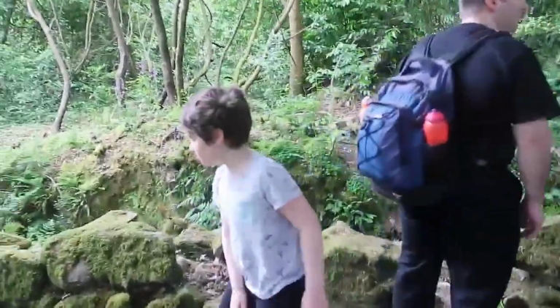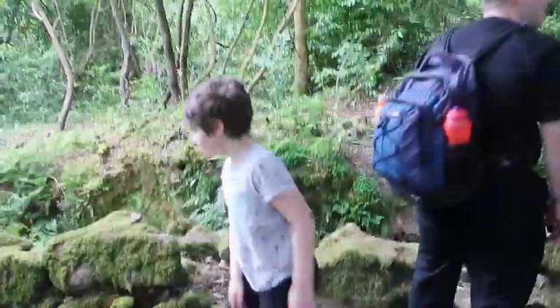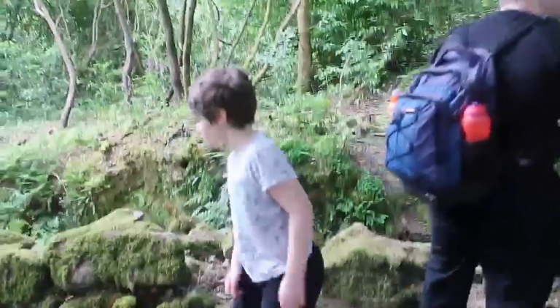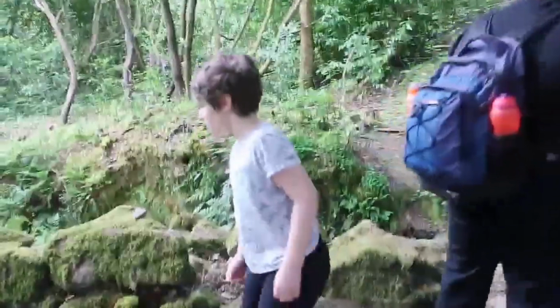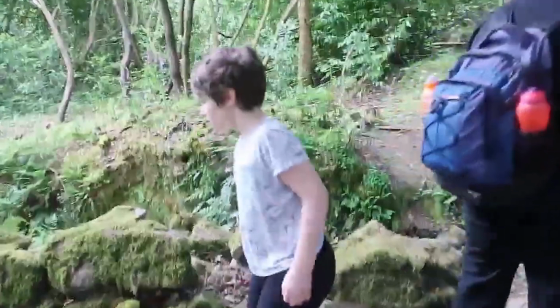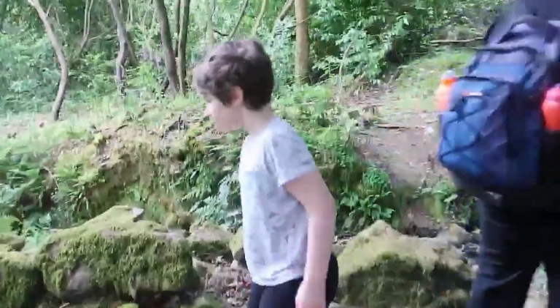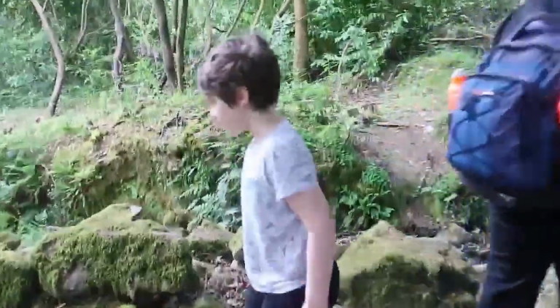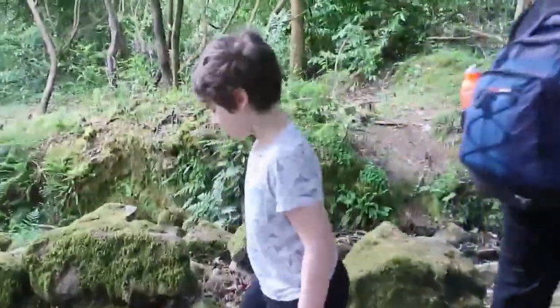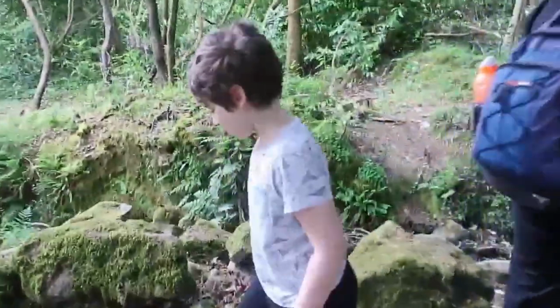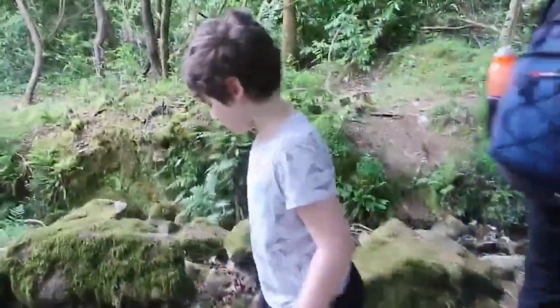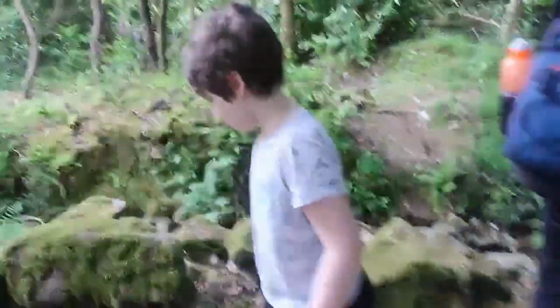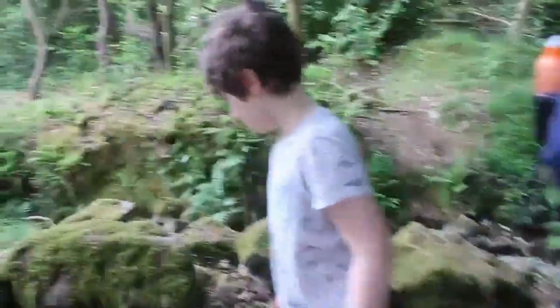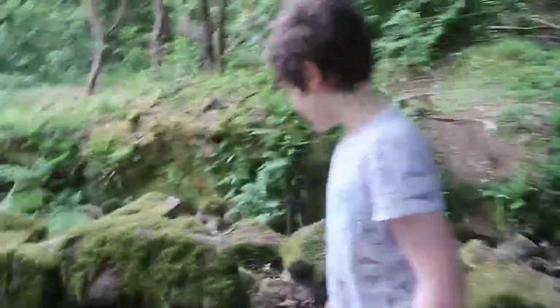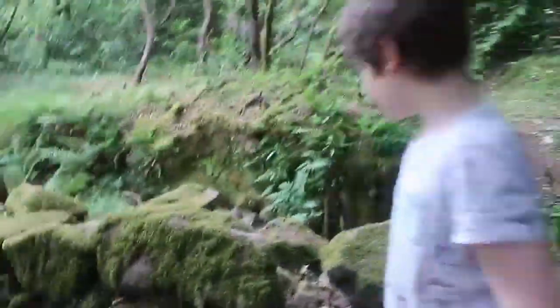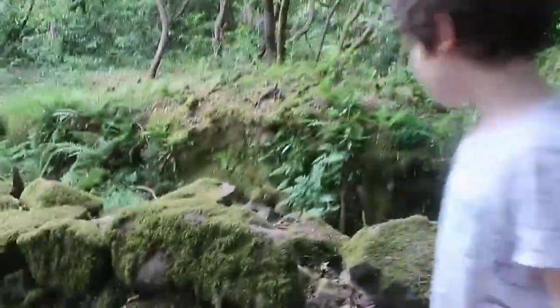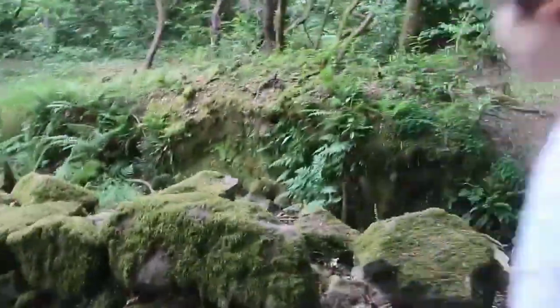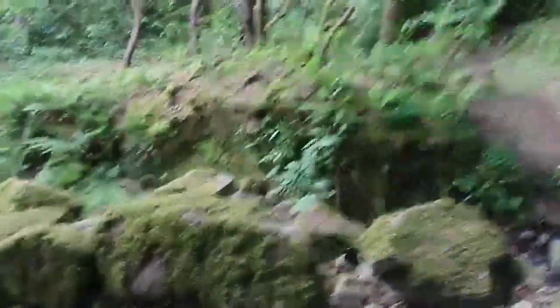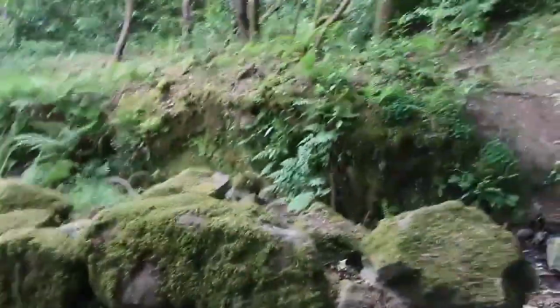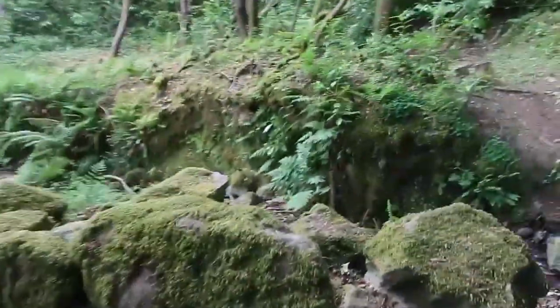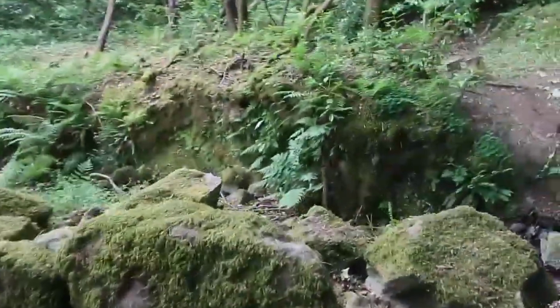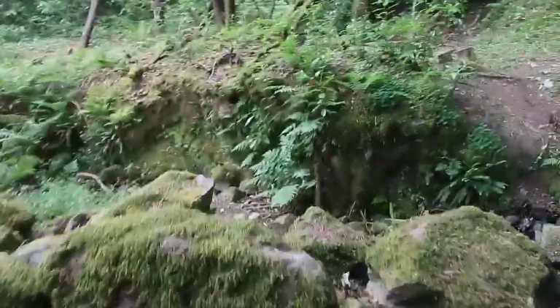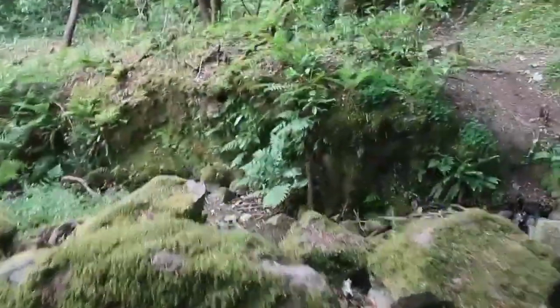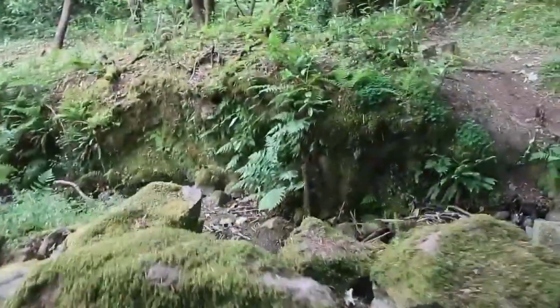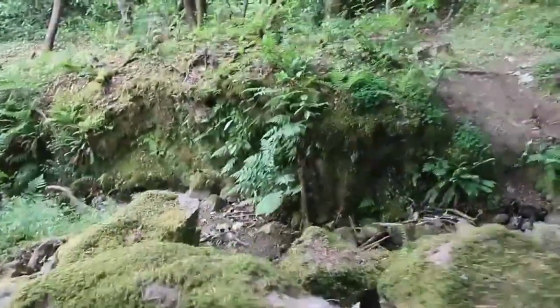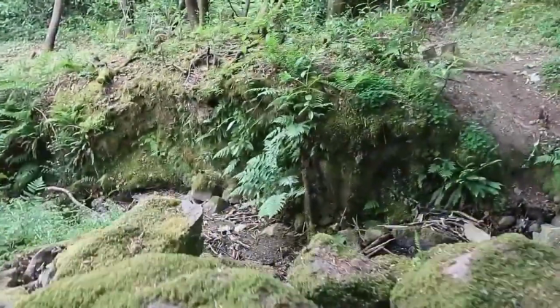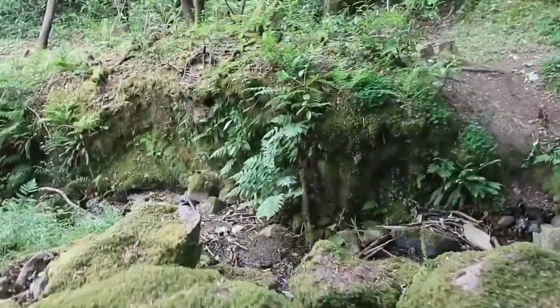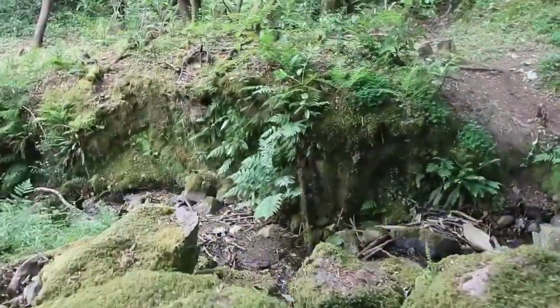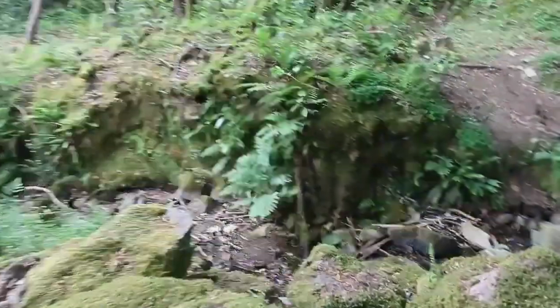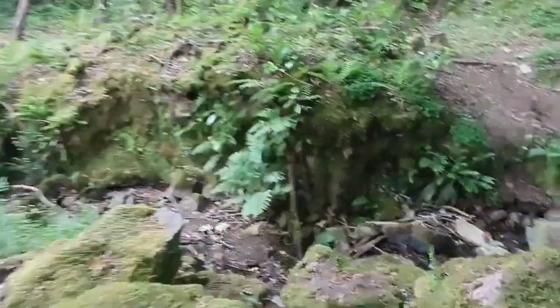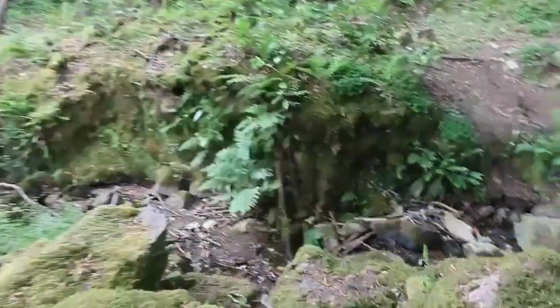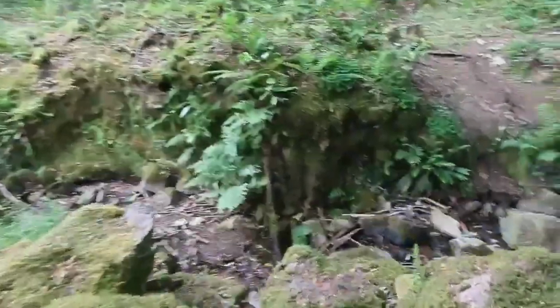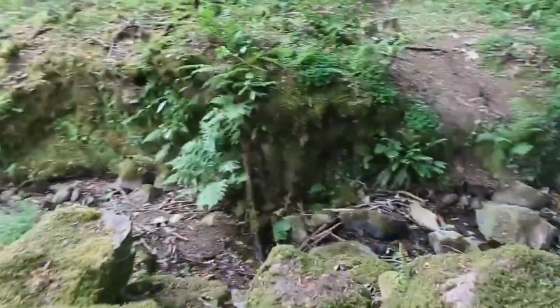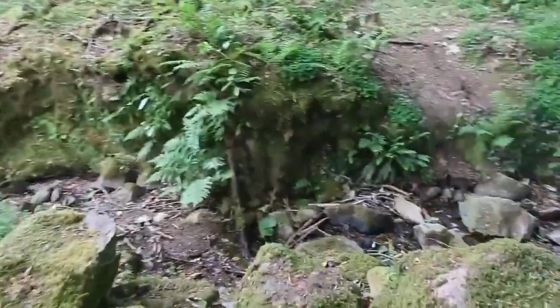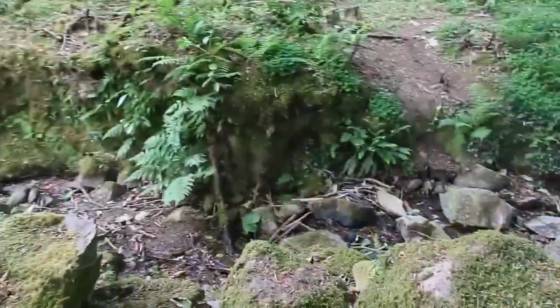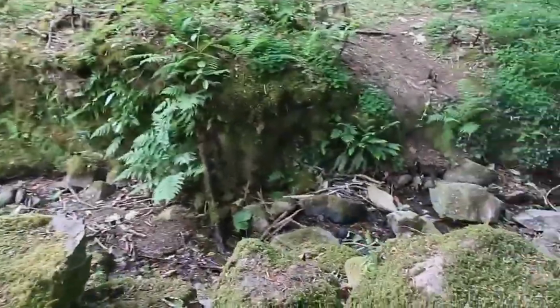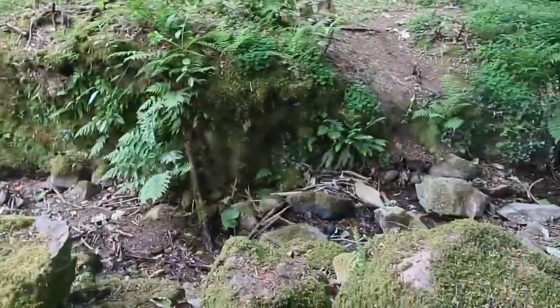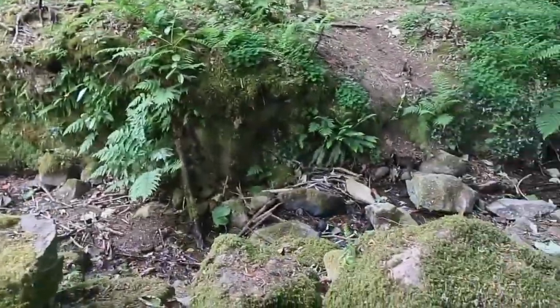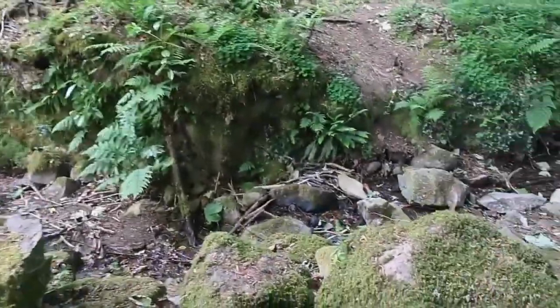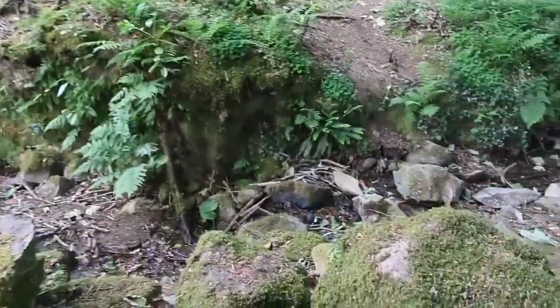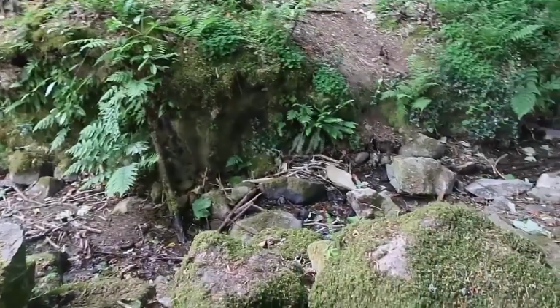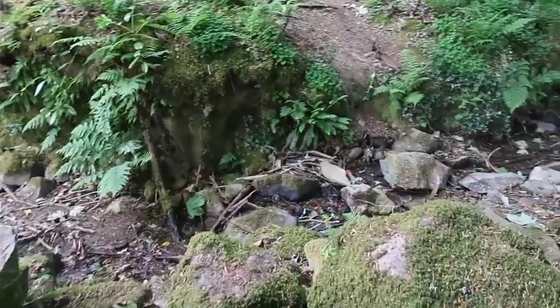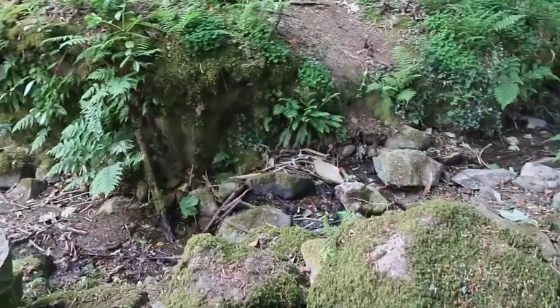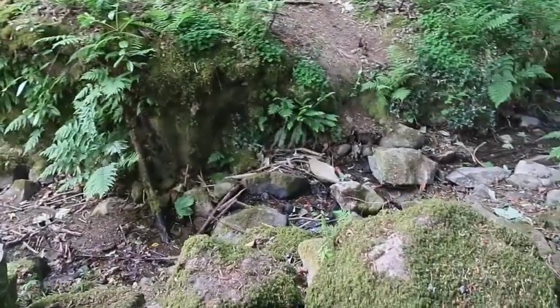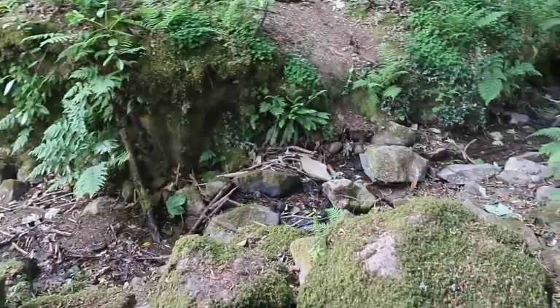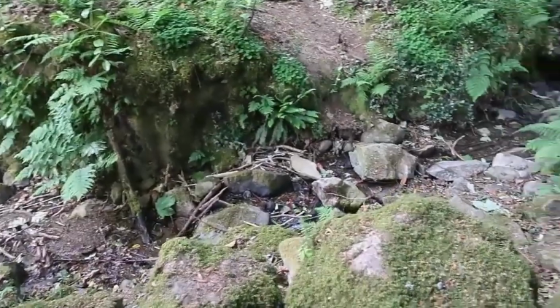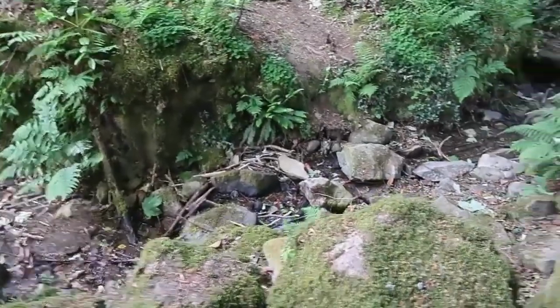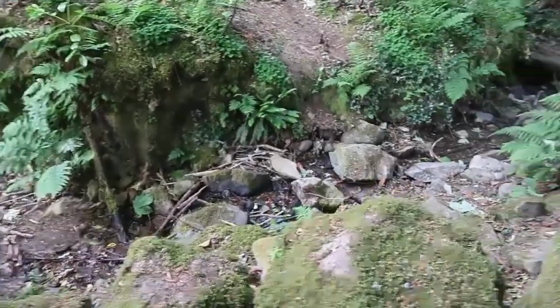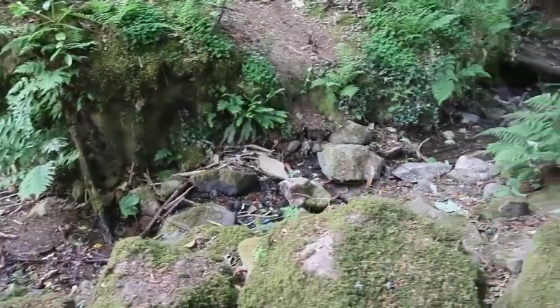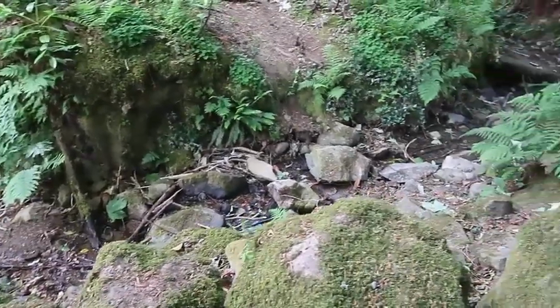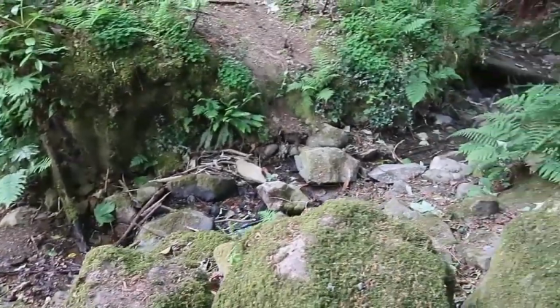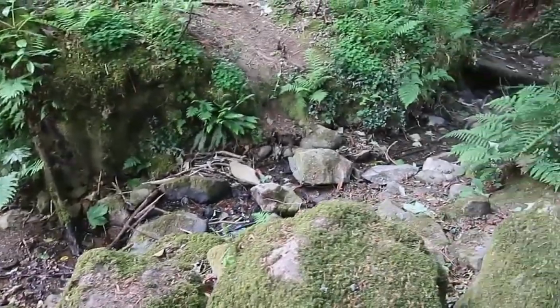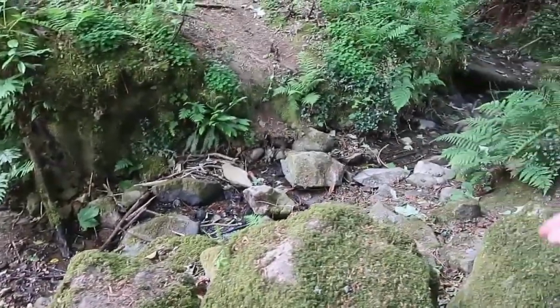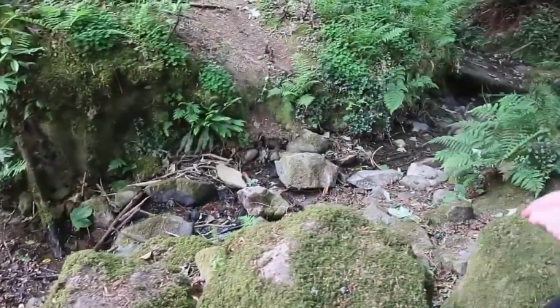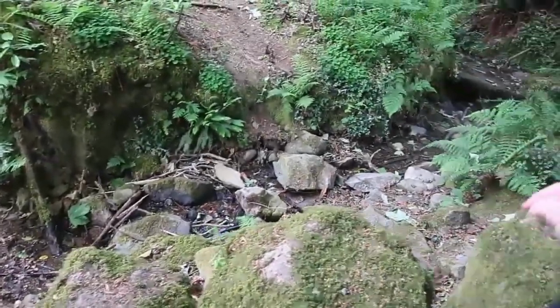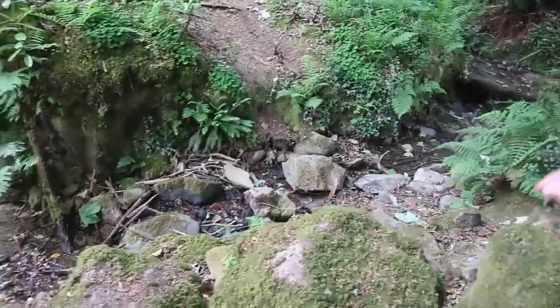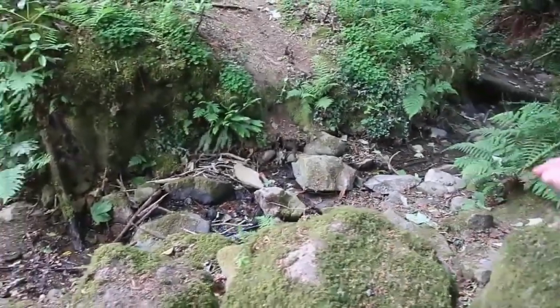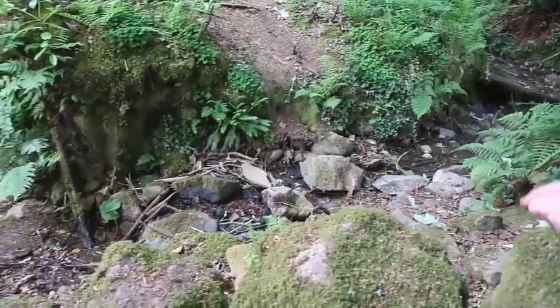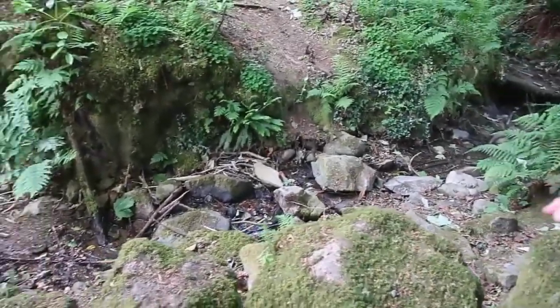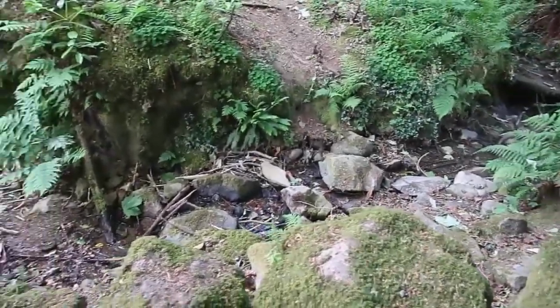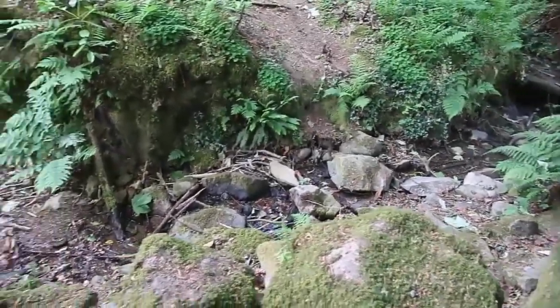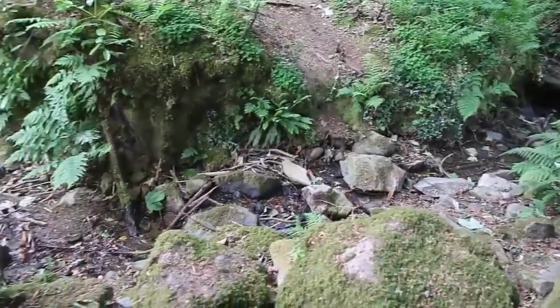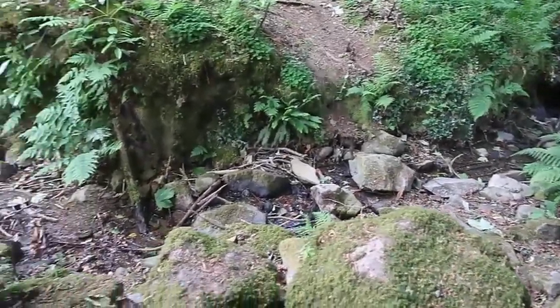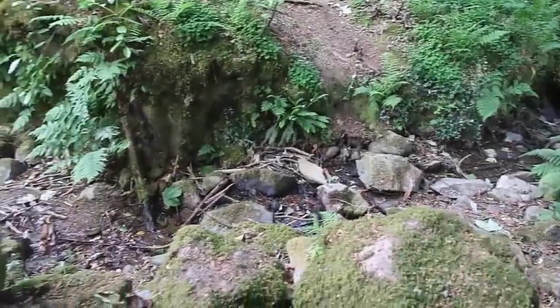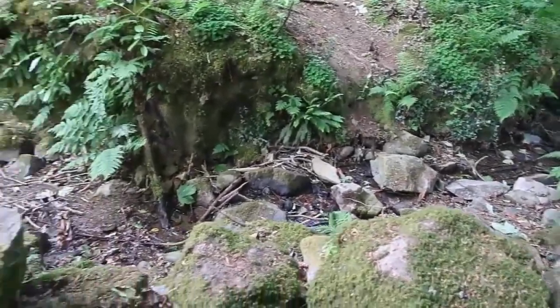Is there water in the stream? It hasn't been raining much — just a little bit. It's like a little bubbling brook.